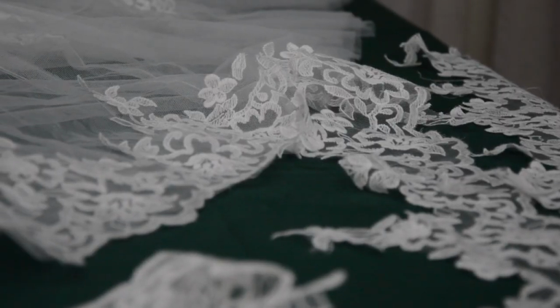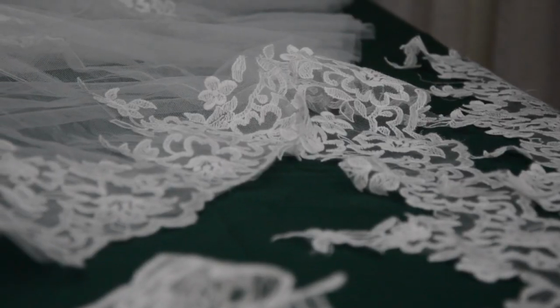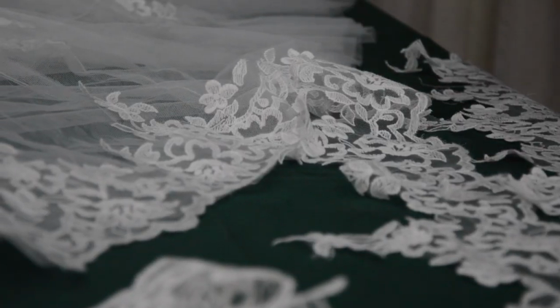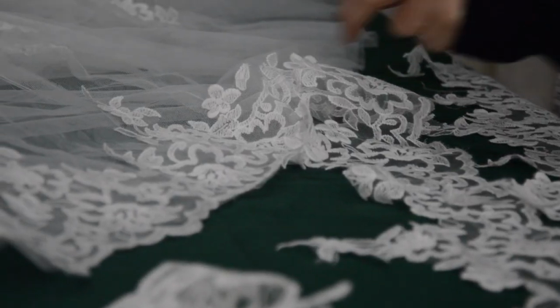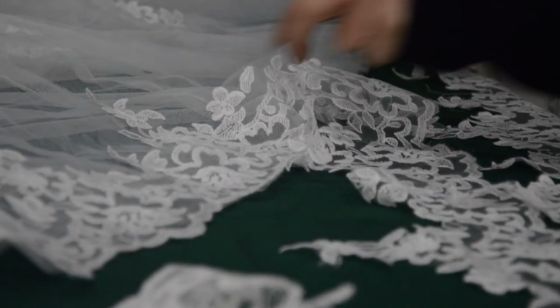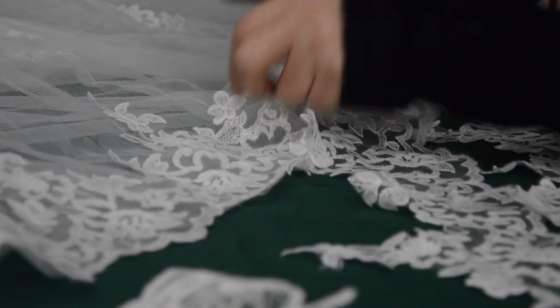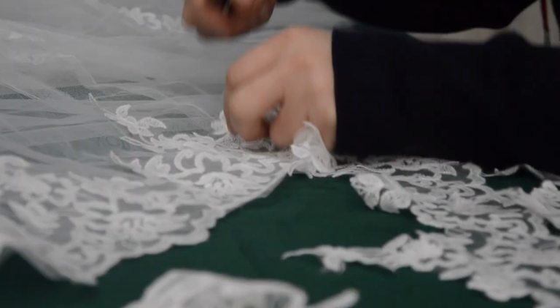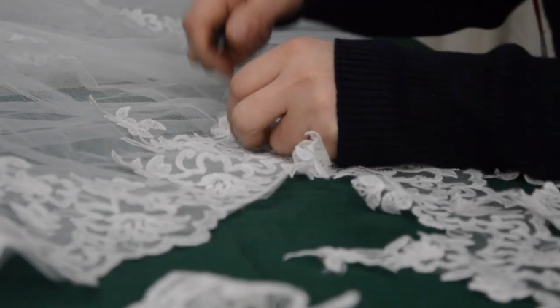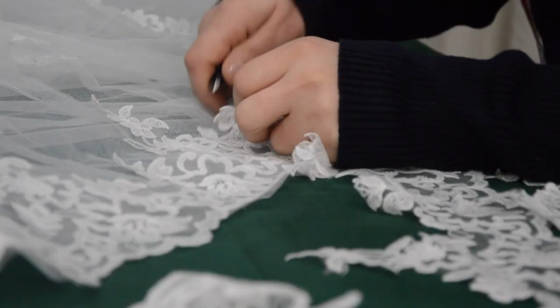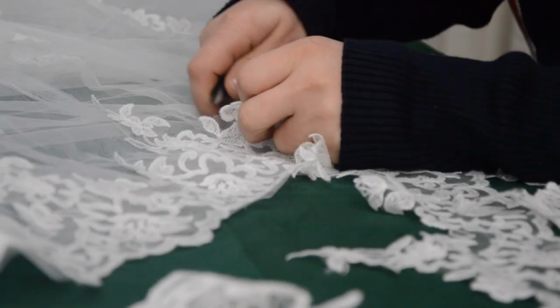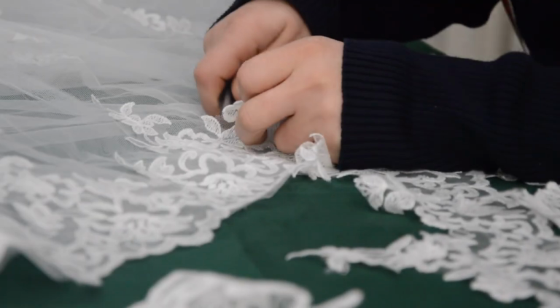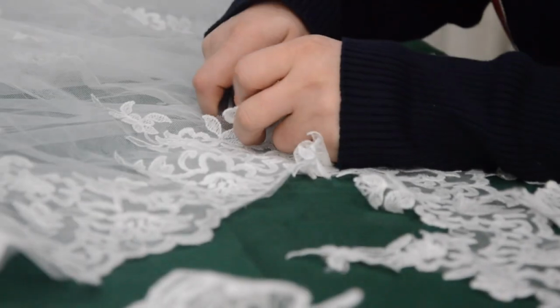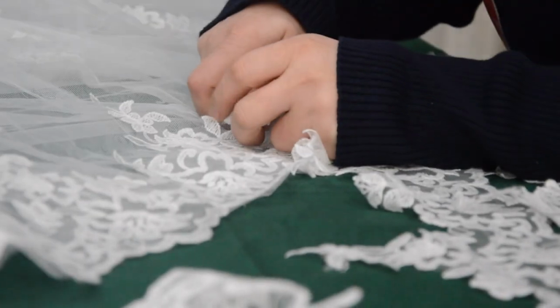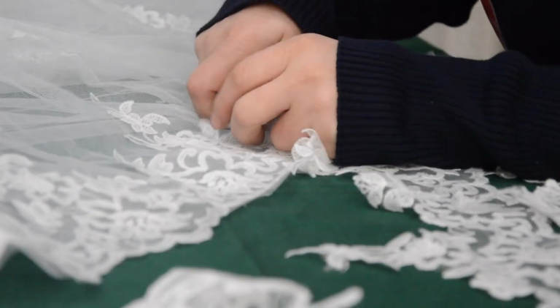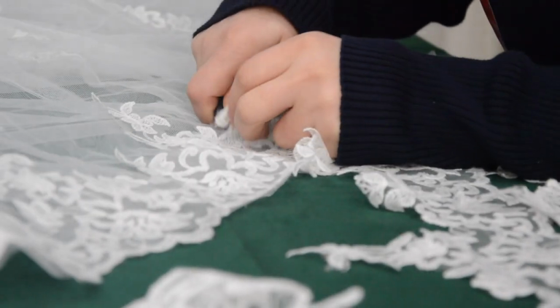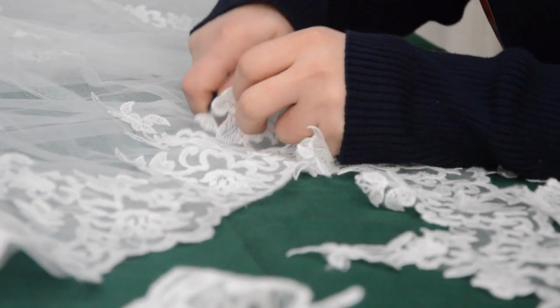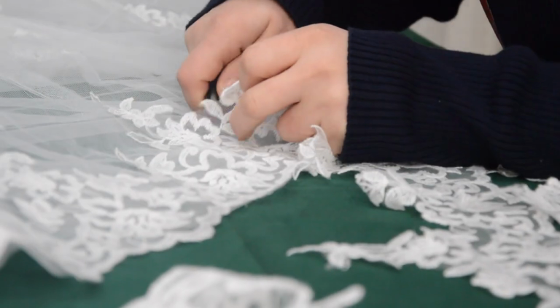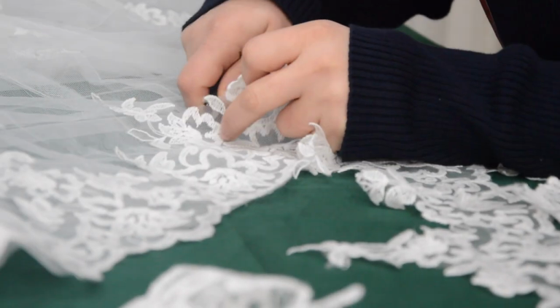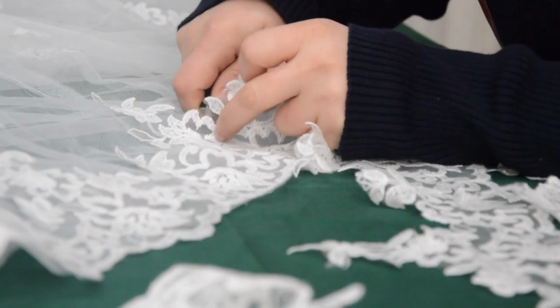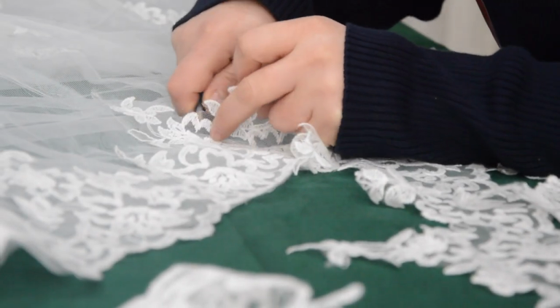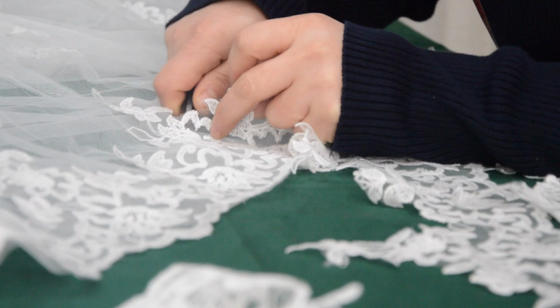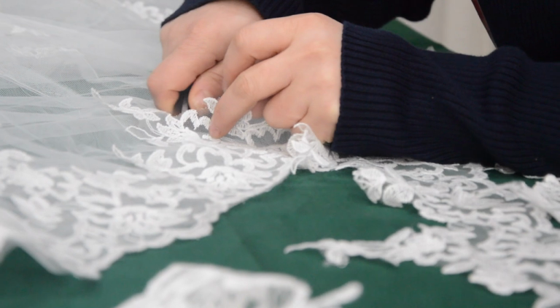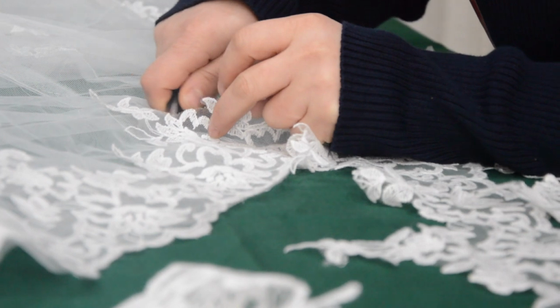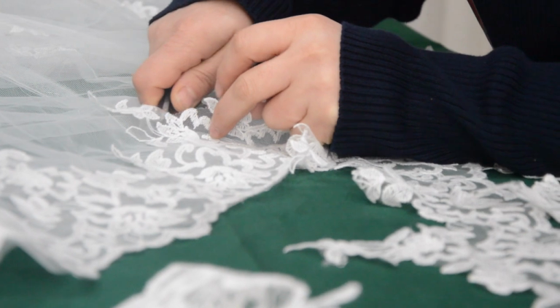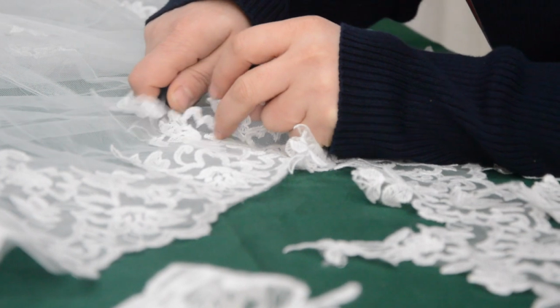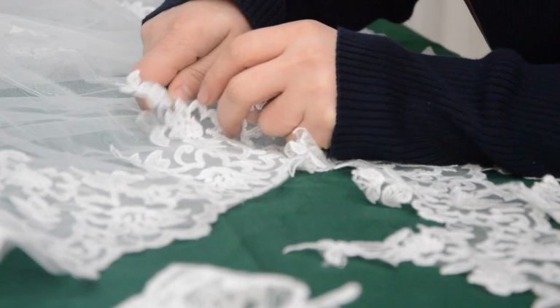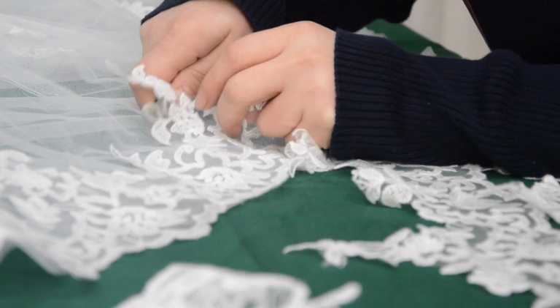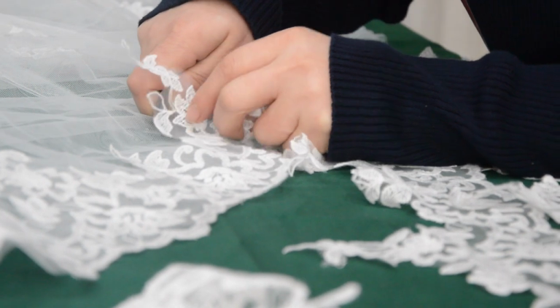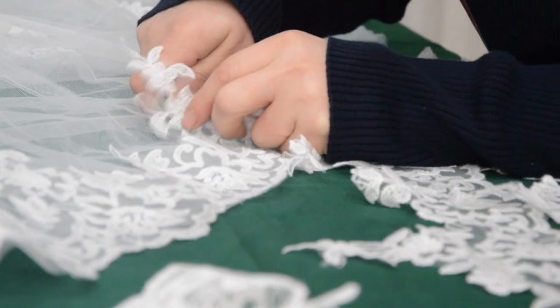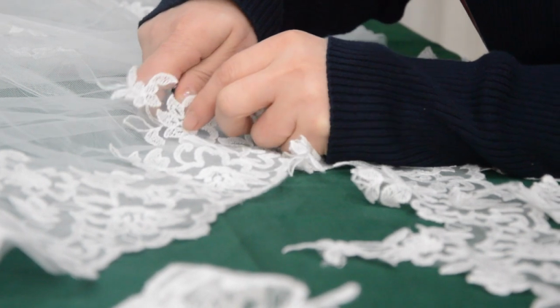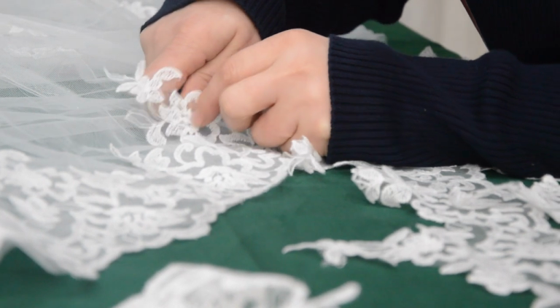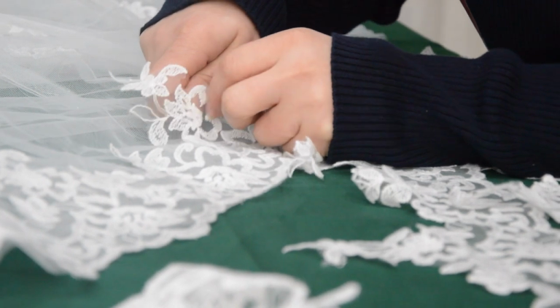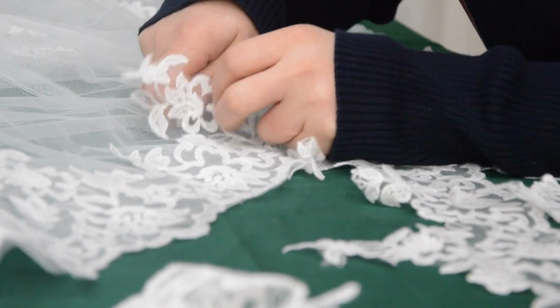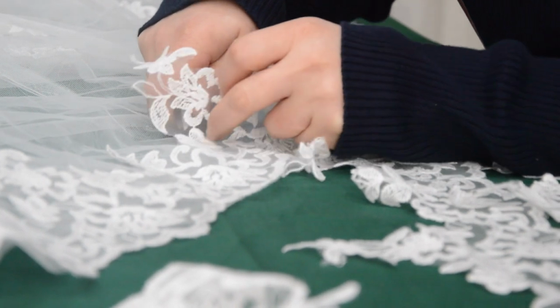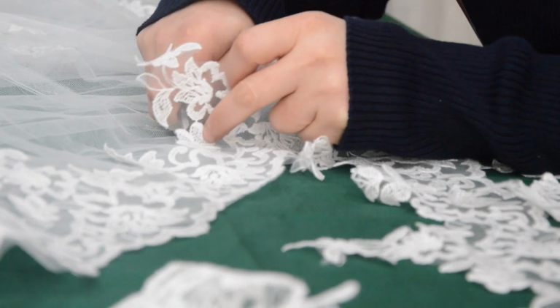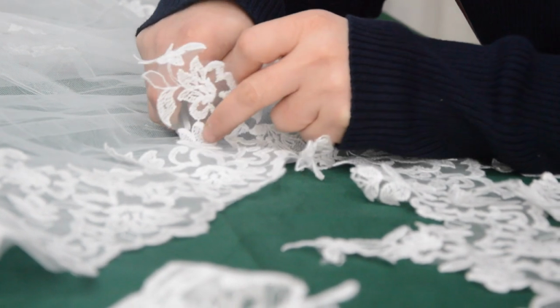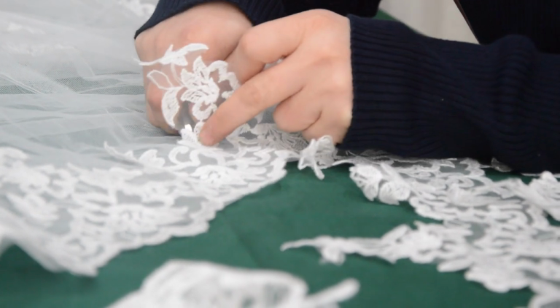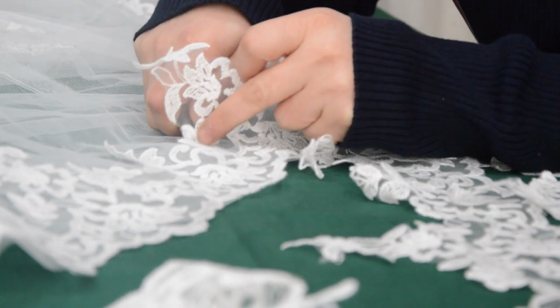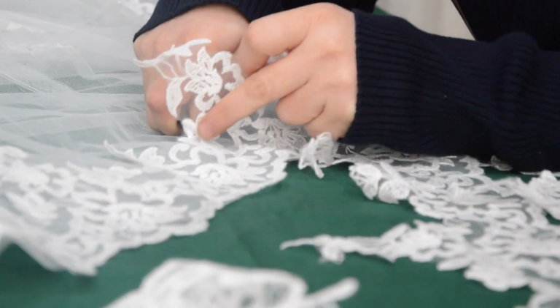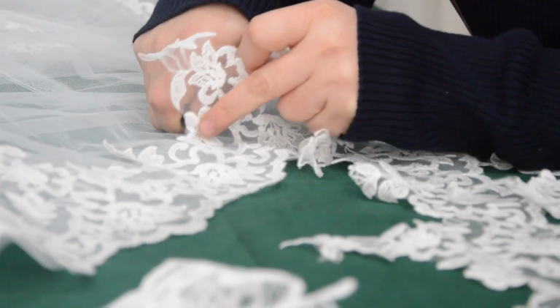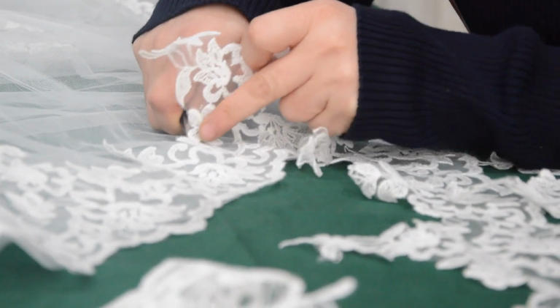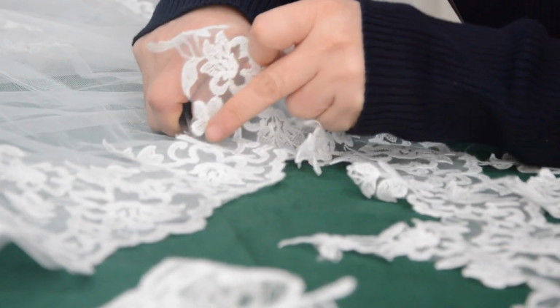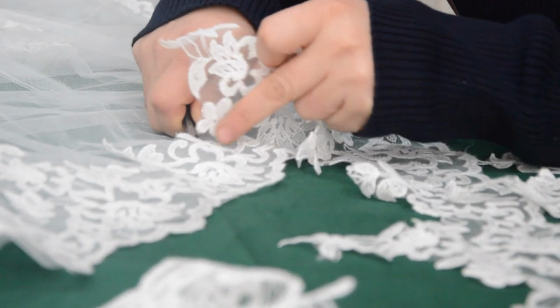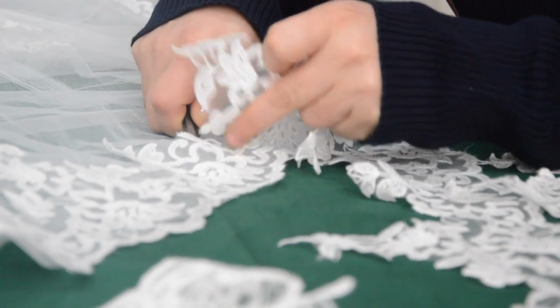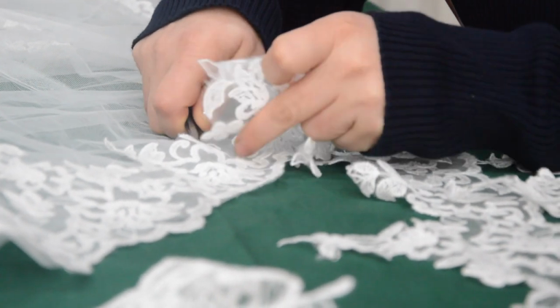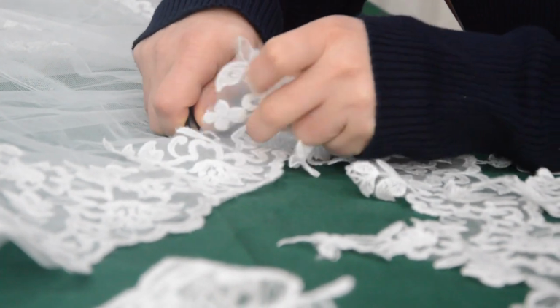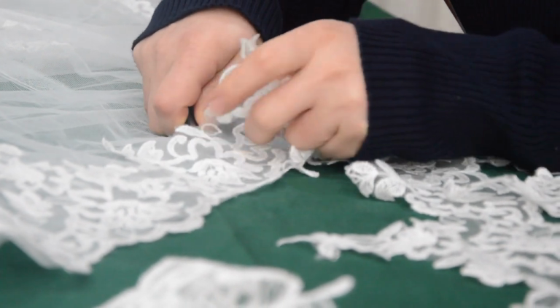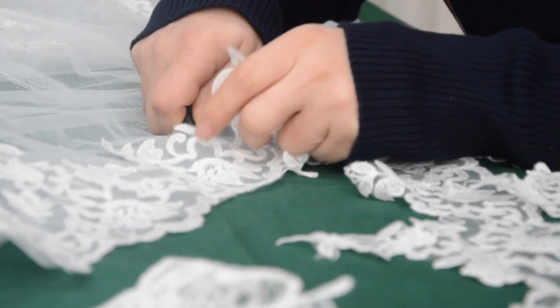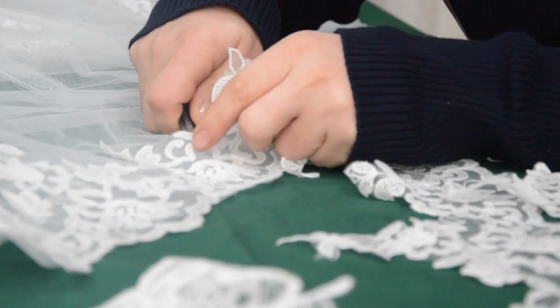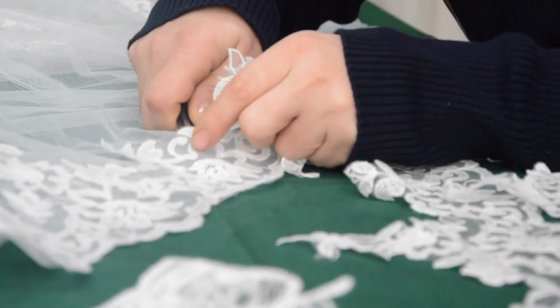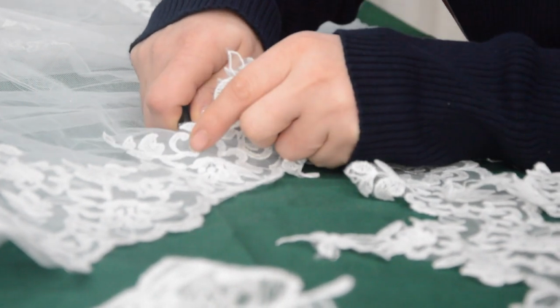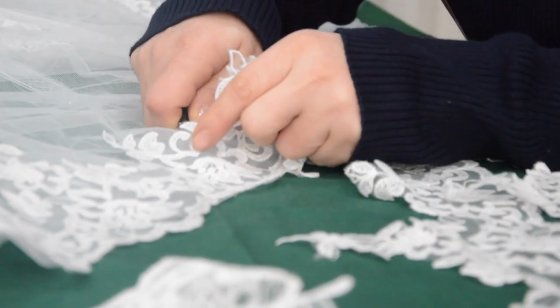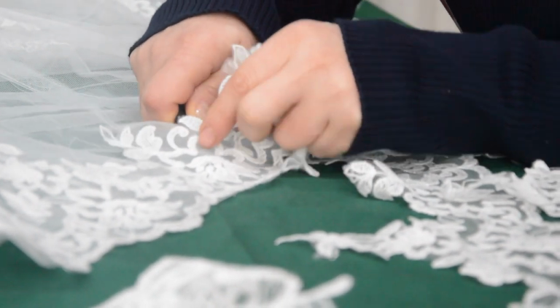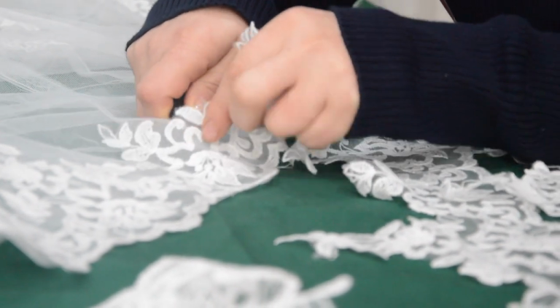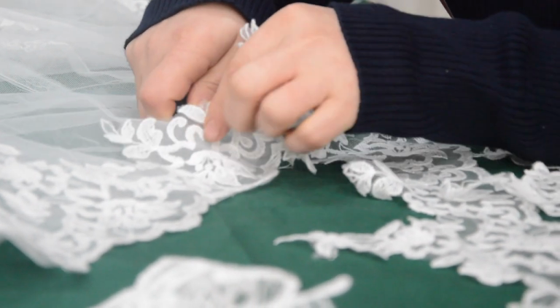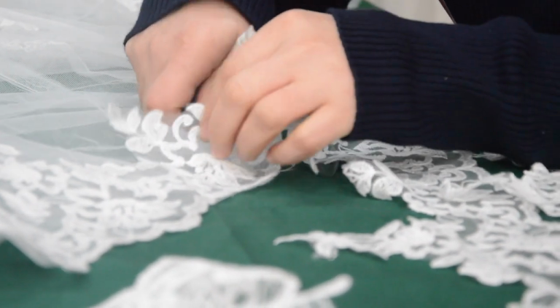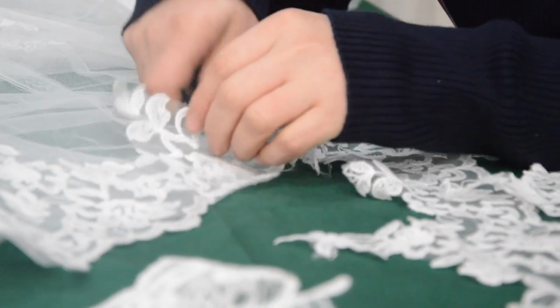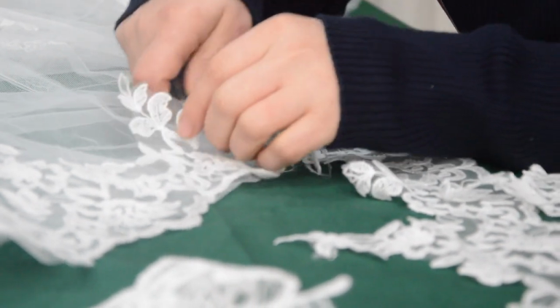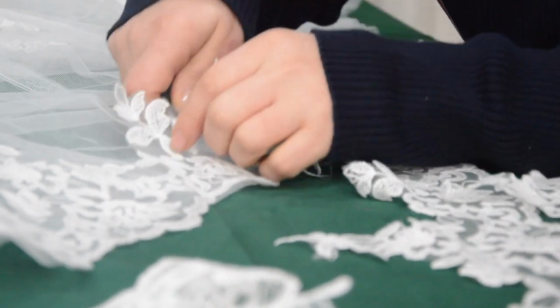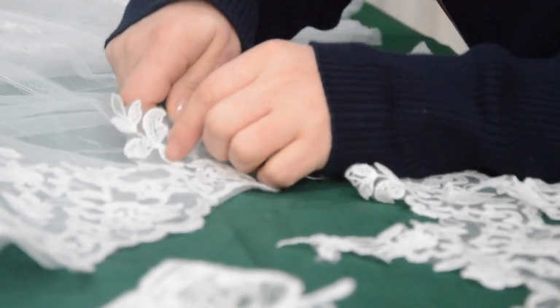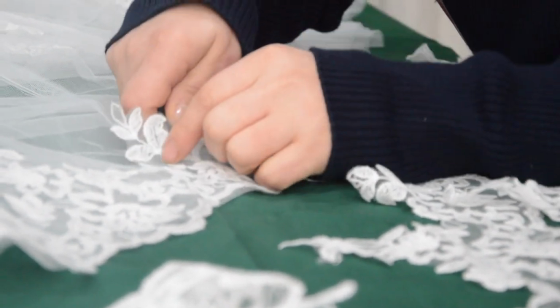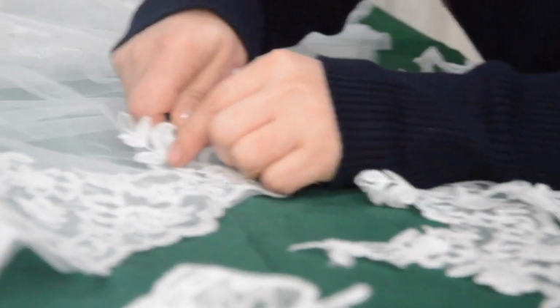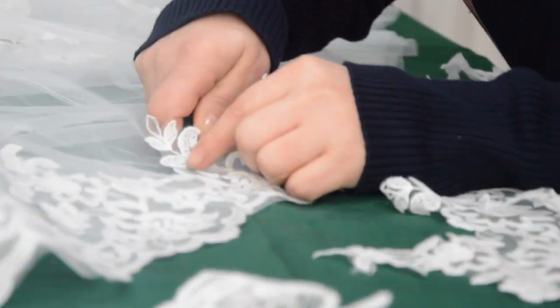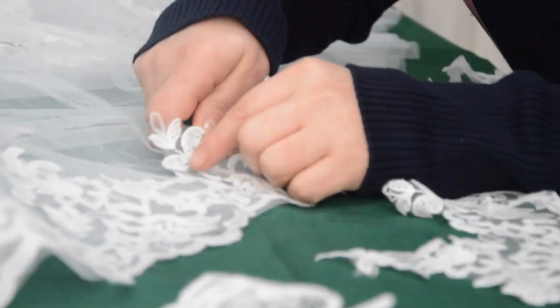Very carefully, I unpick the edges and cut the lace from the dress, making sure that I don't damage the patterns.